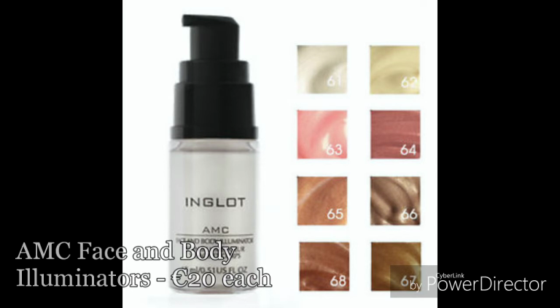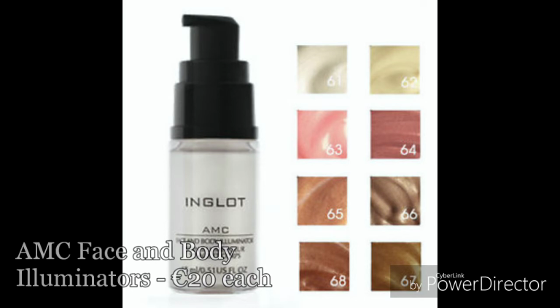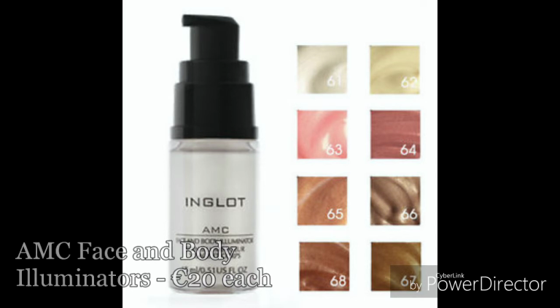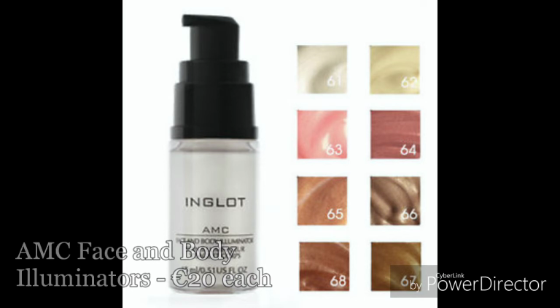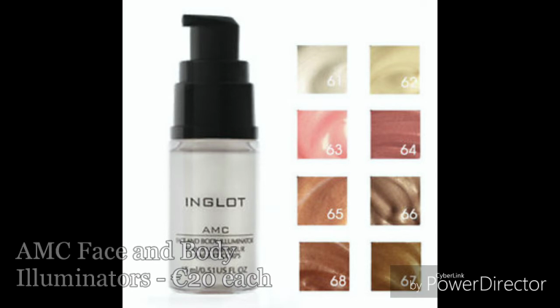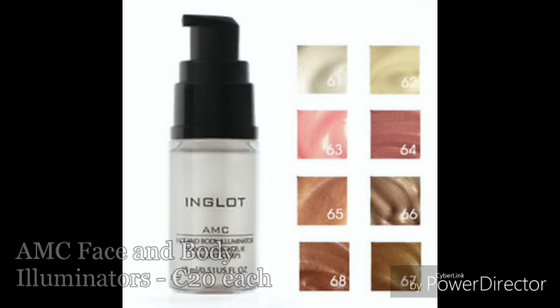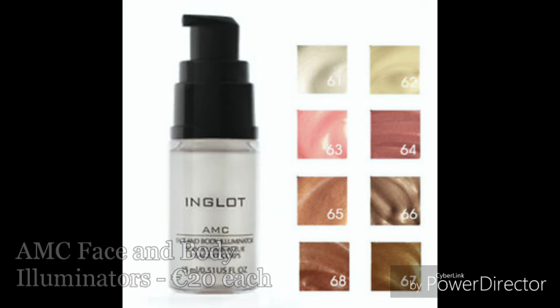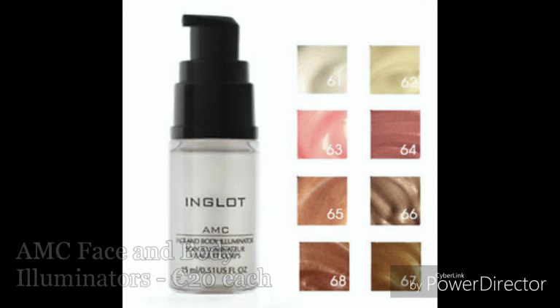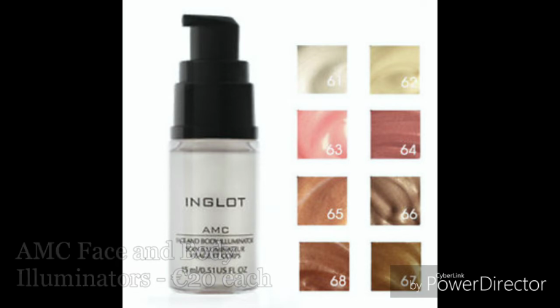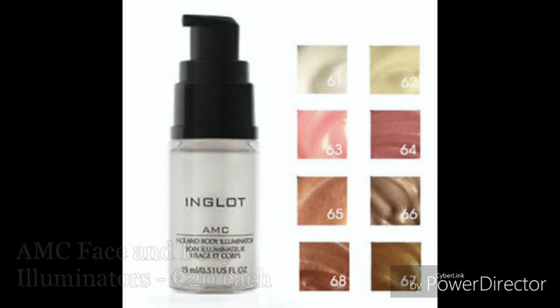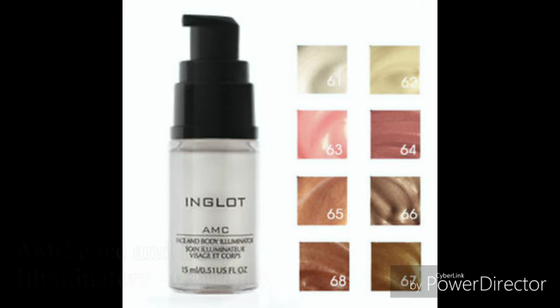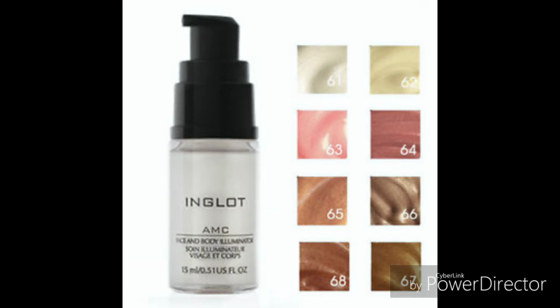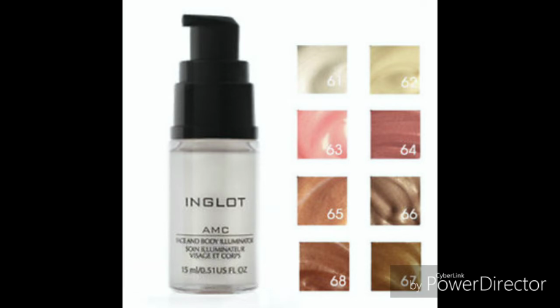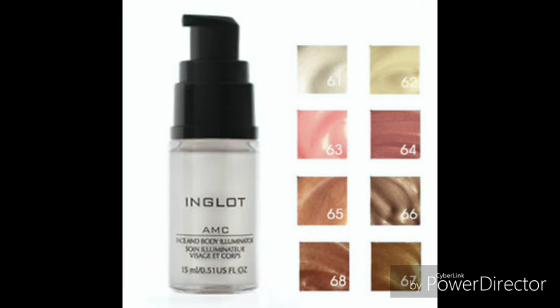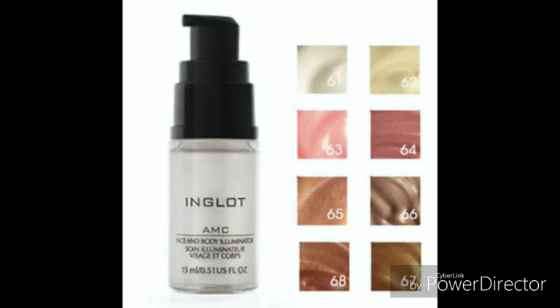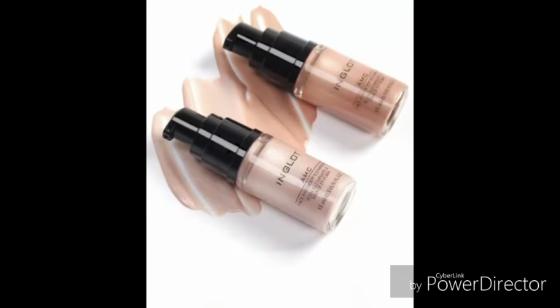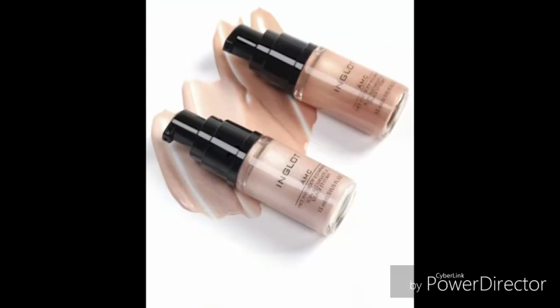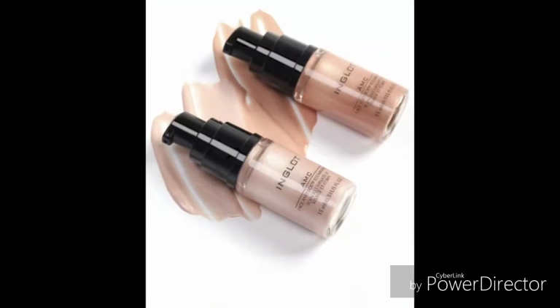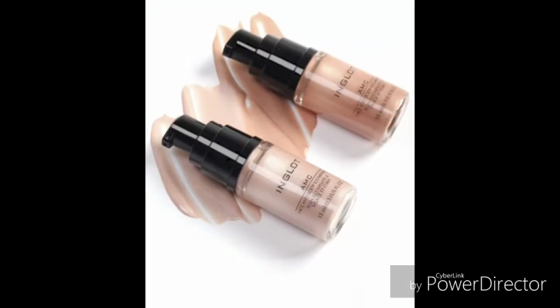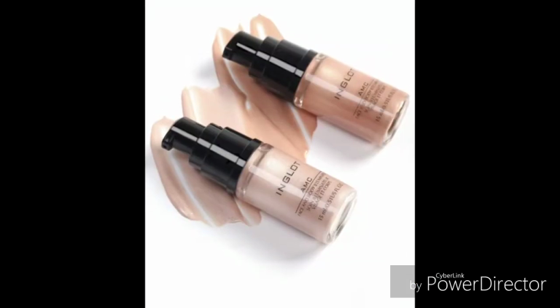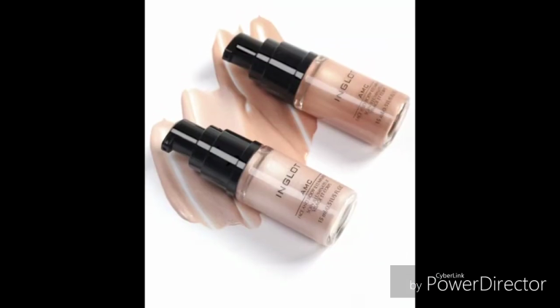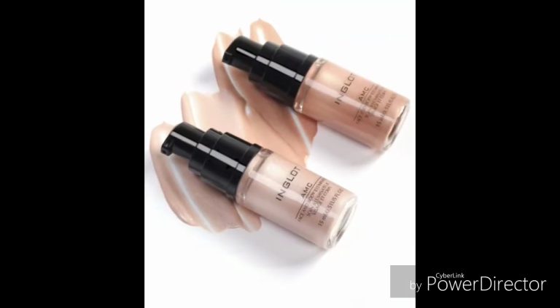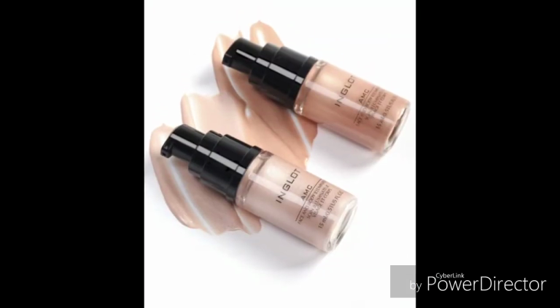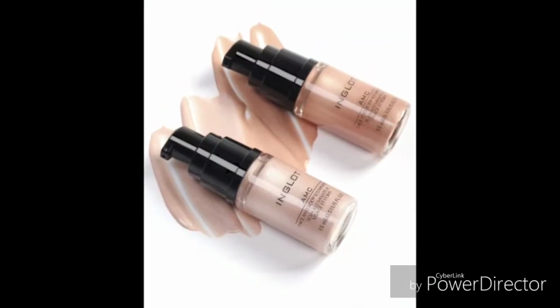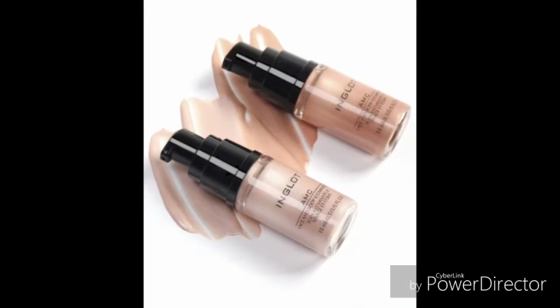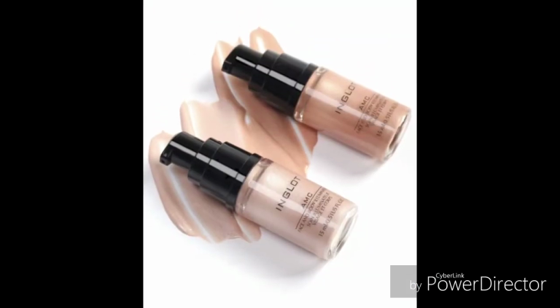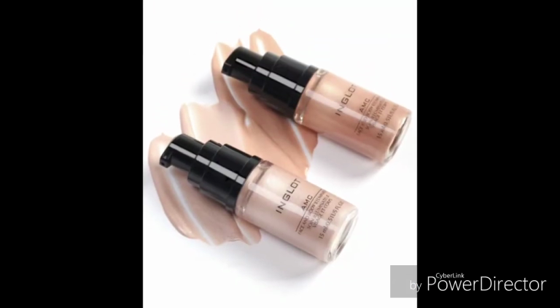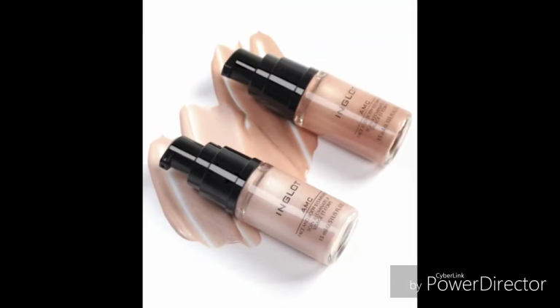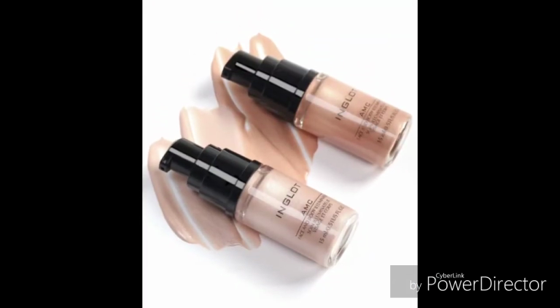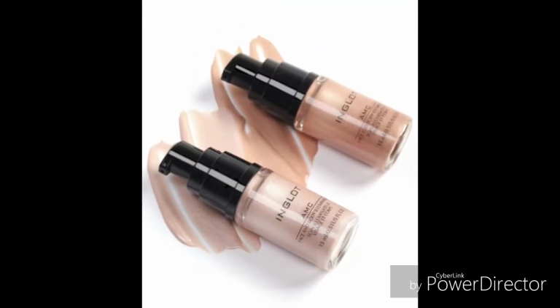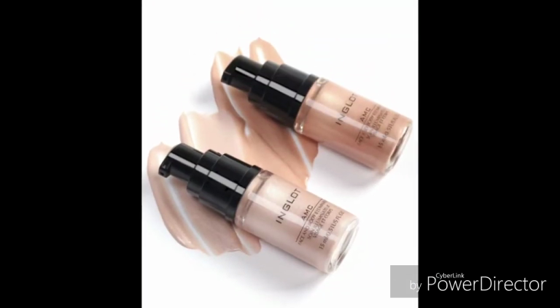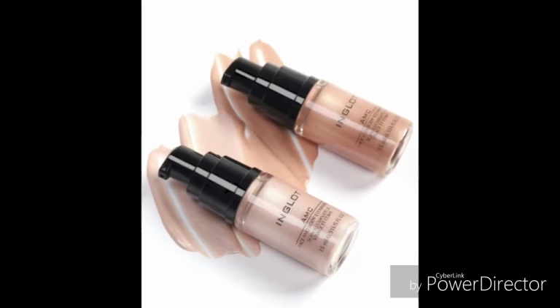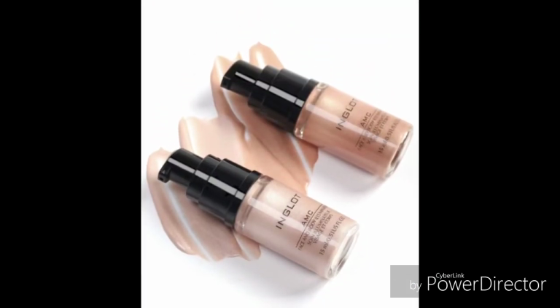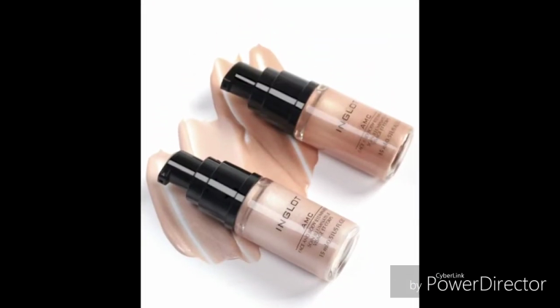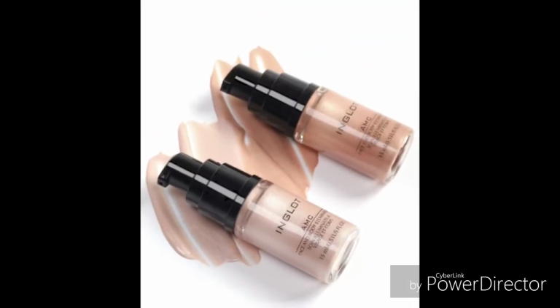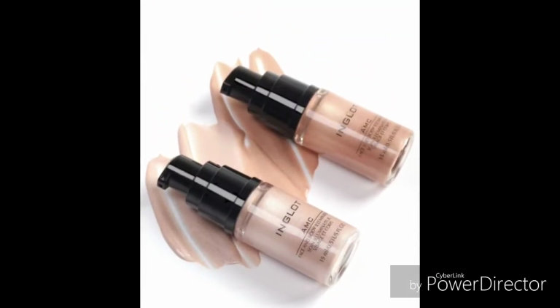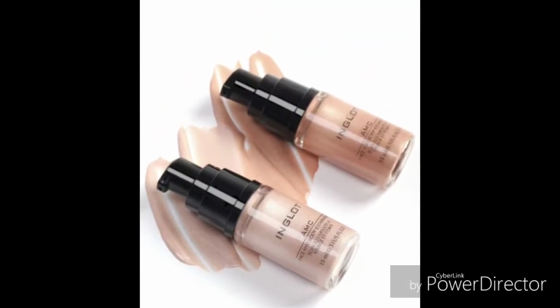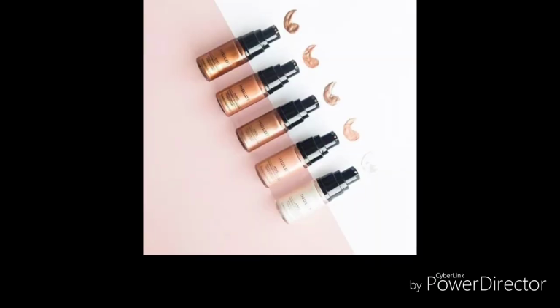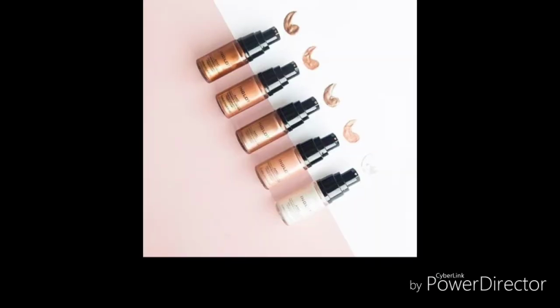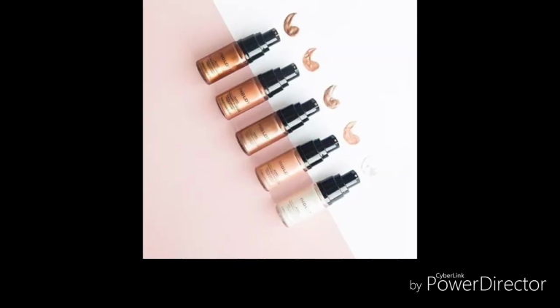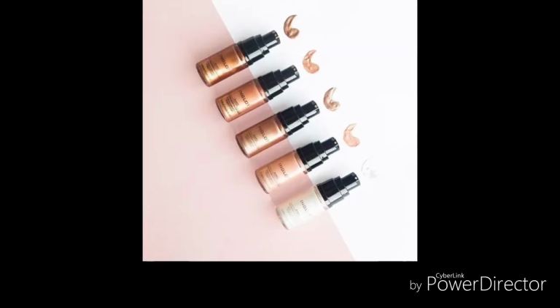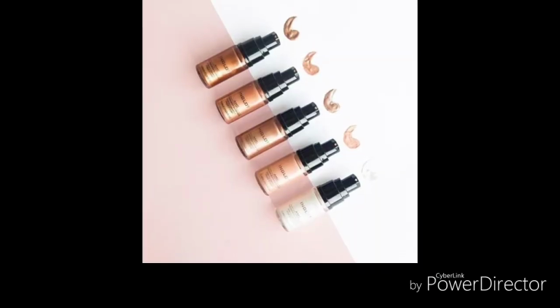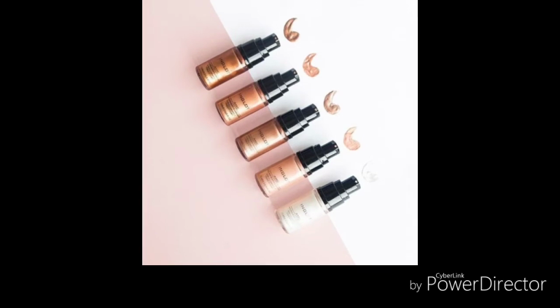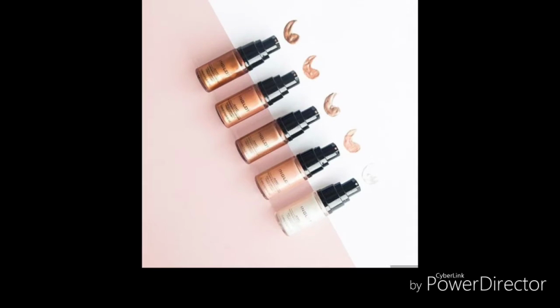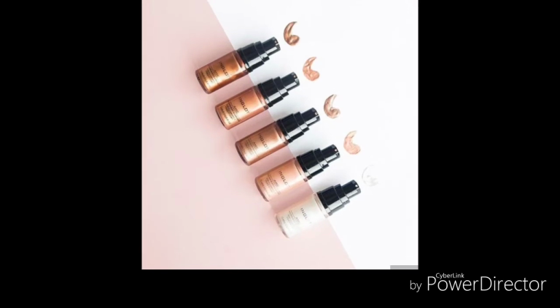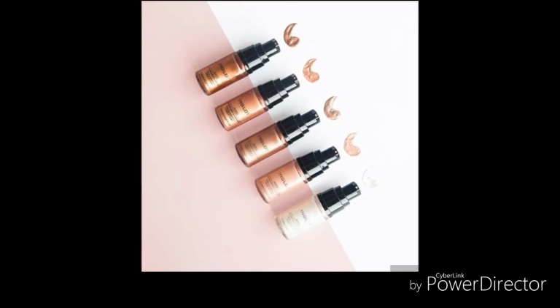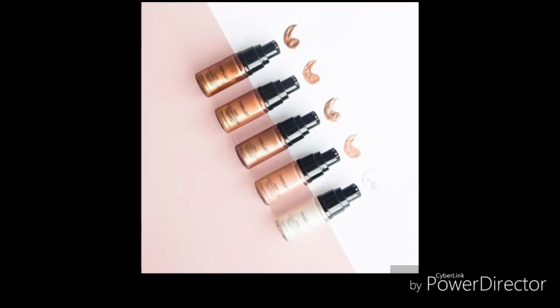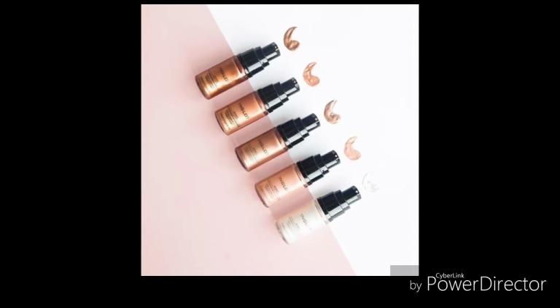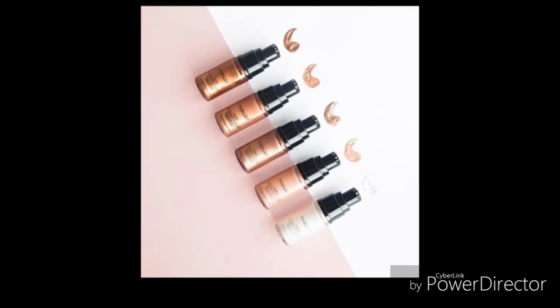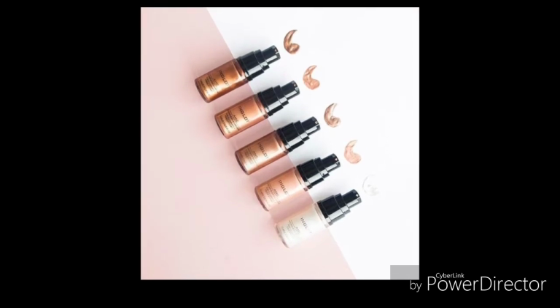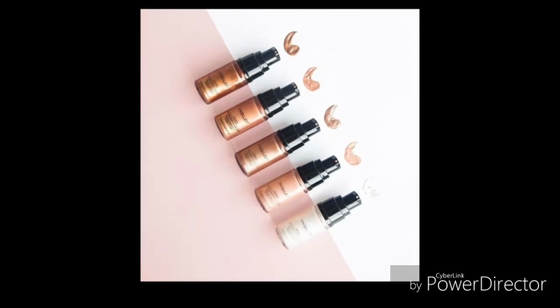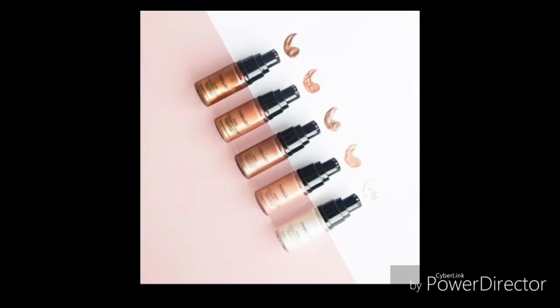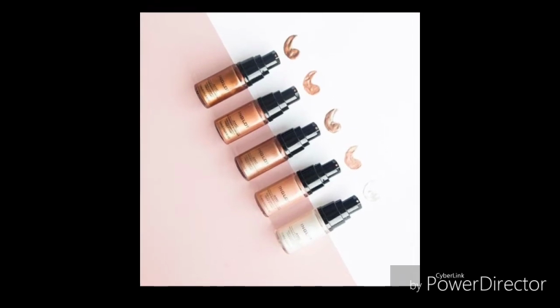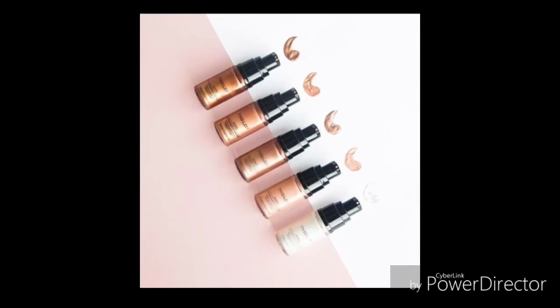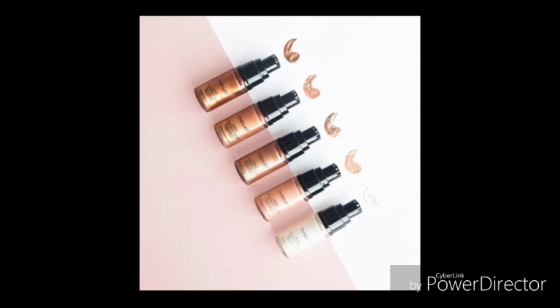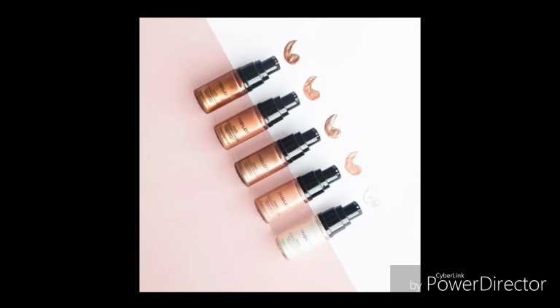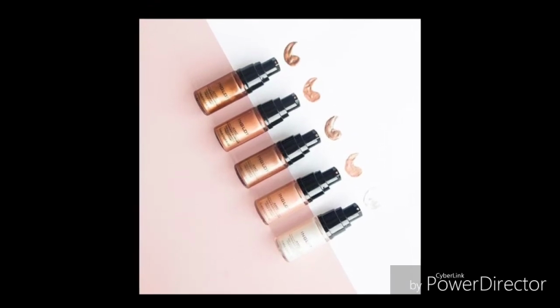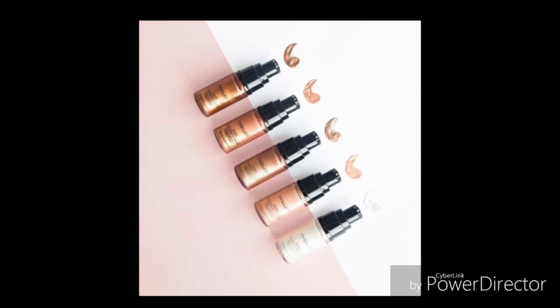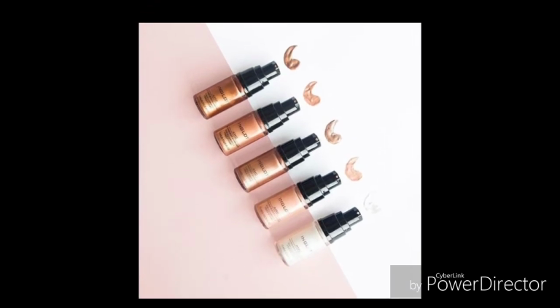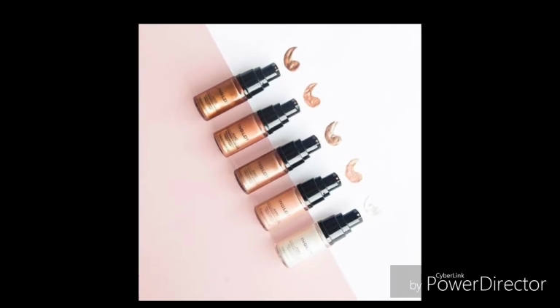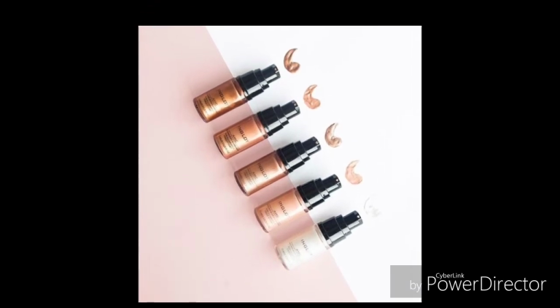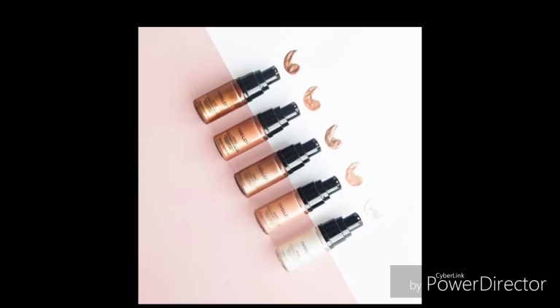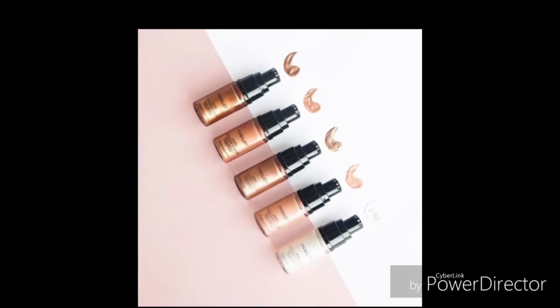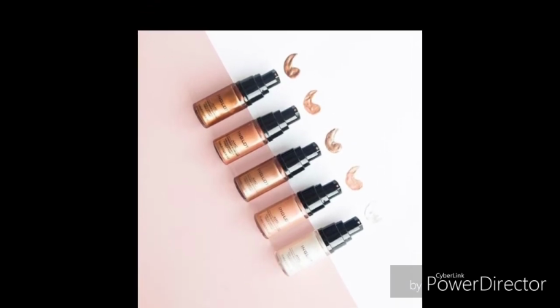These can be applied under your foundation, mixed in with your foundation, or even with tan to create a super dewy, glowy look to the skin.